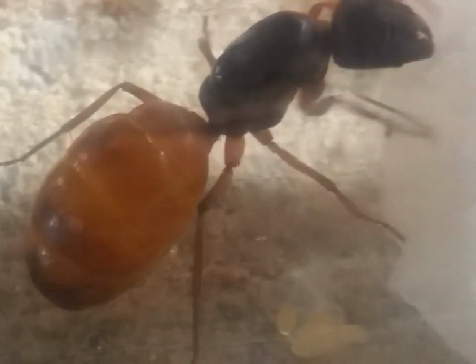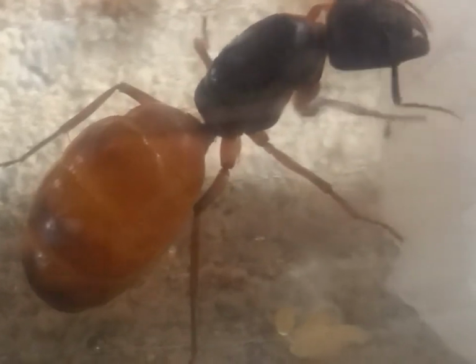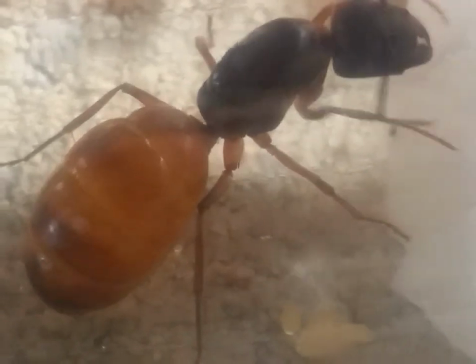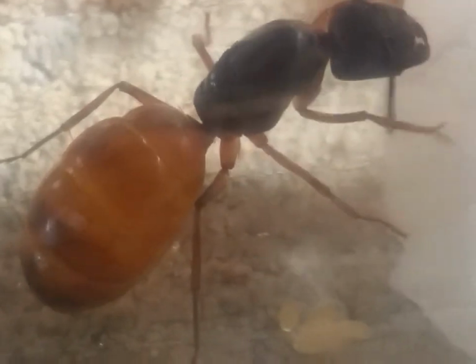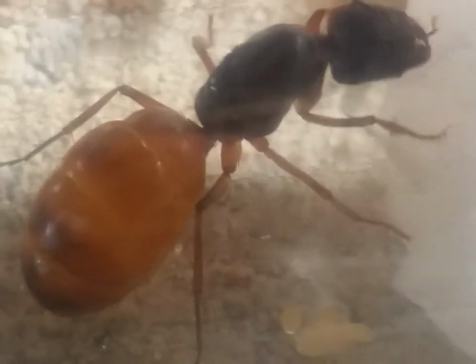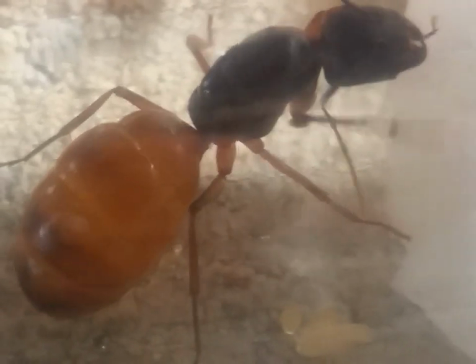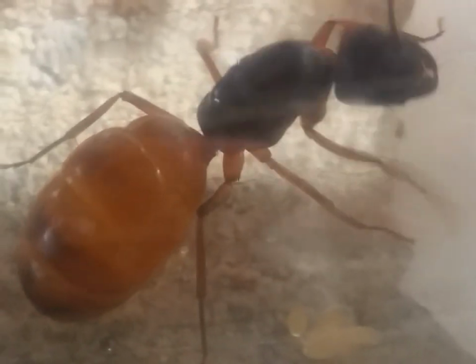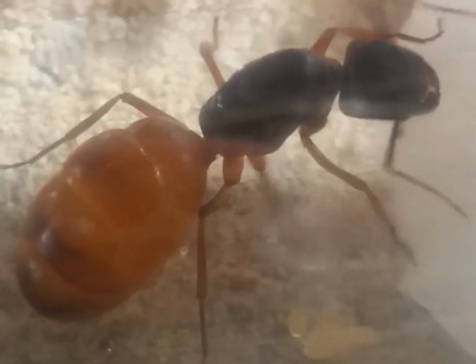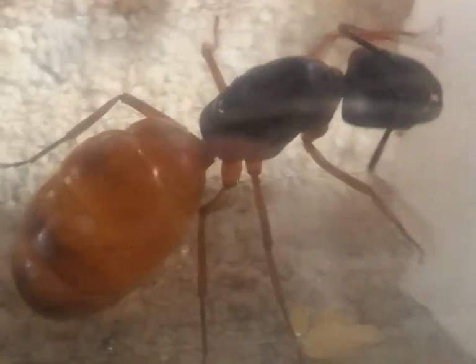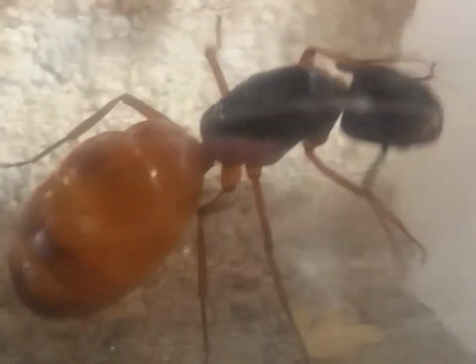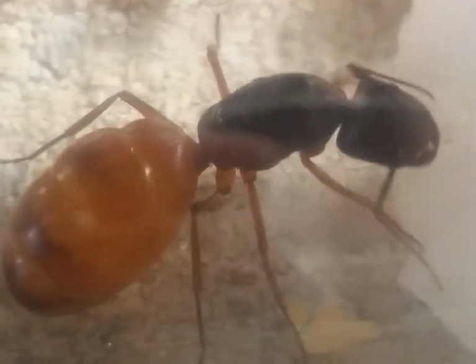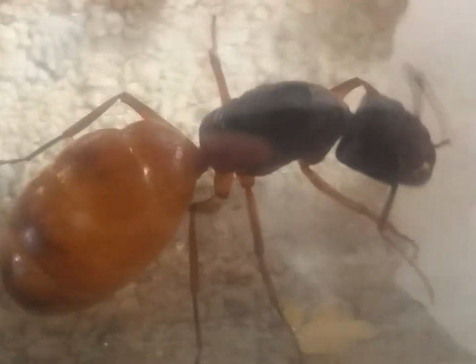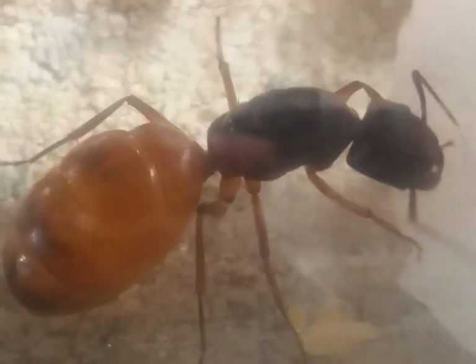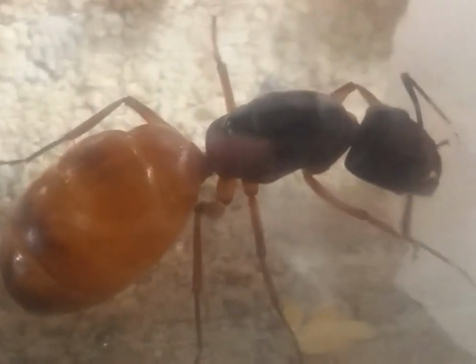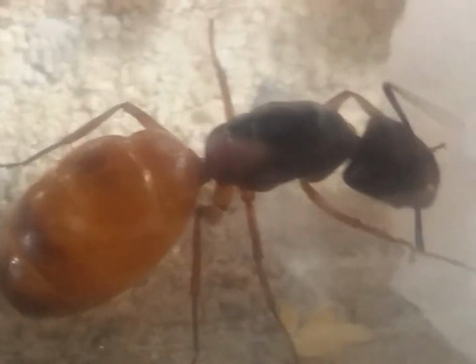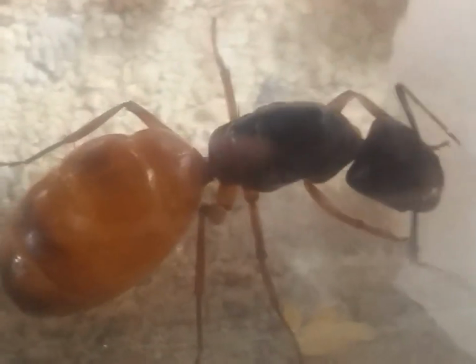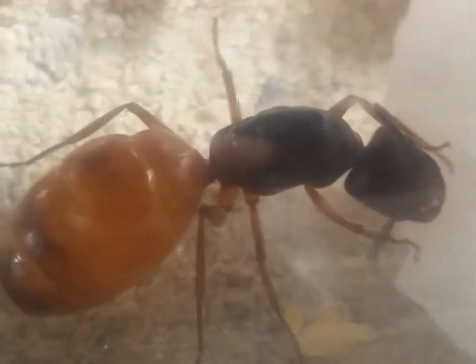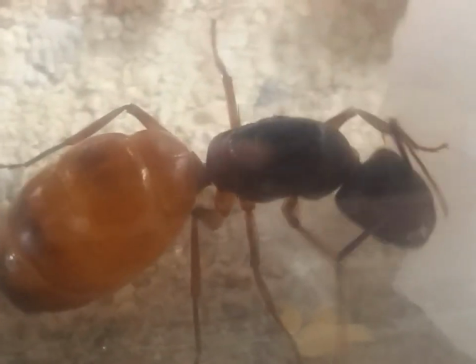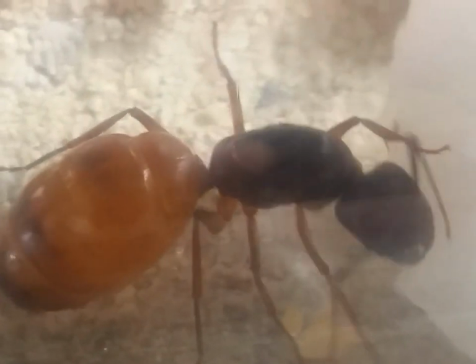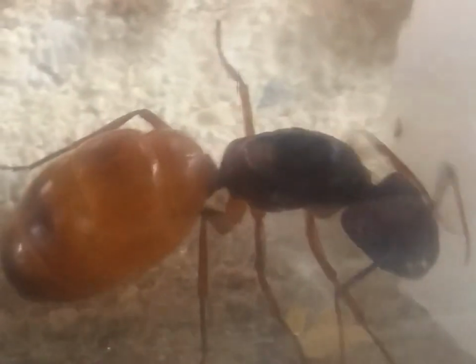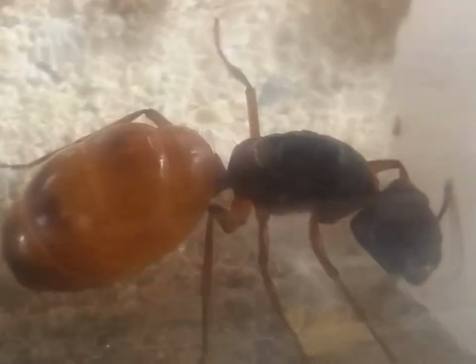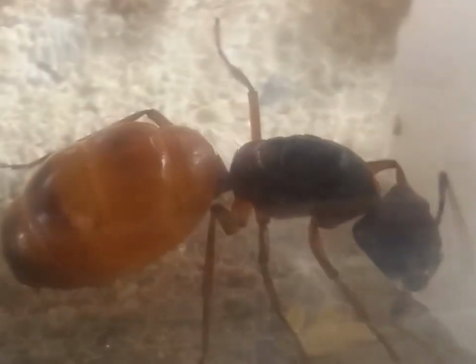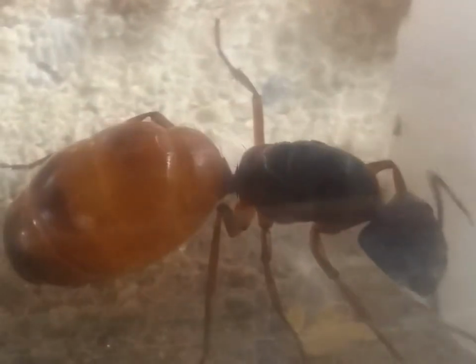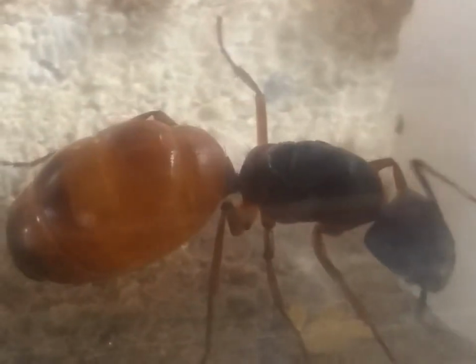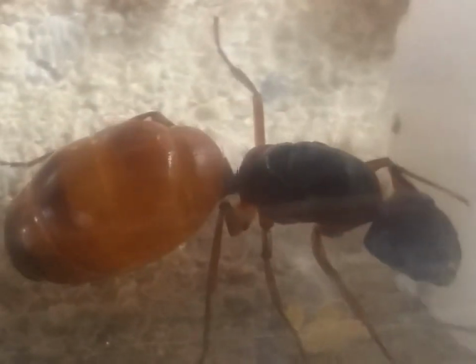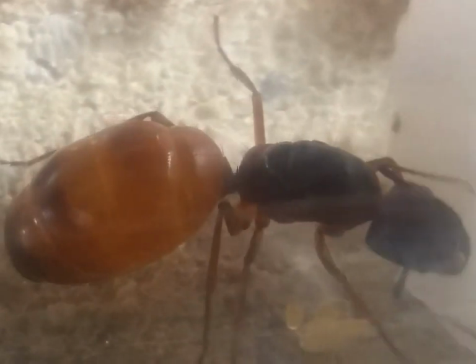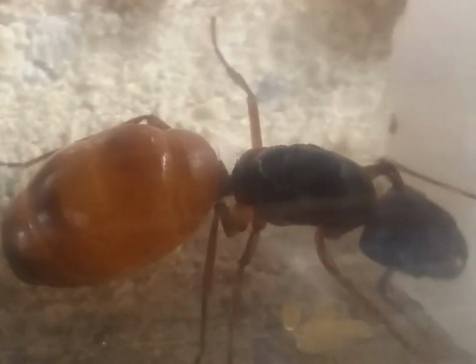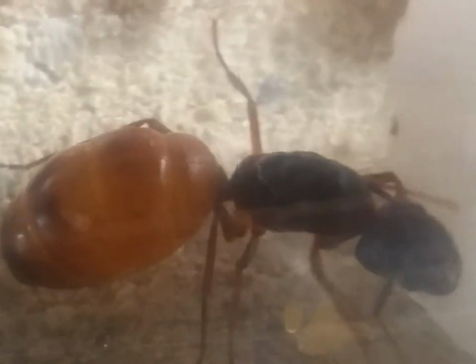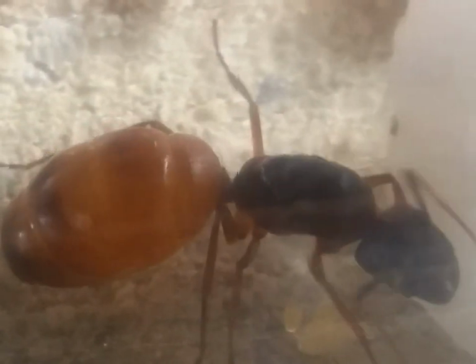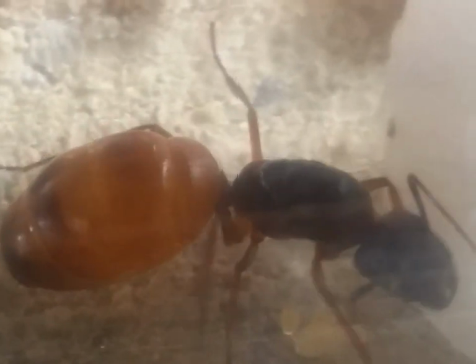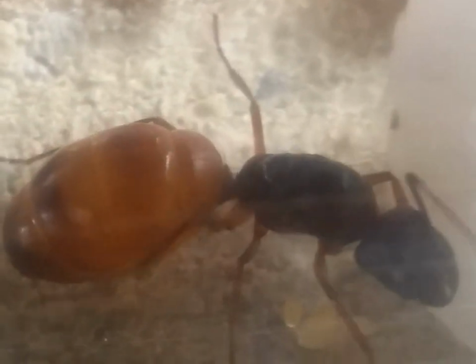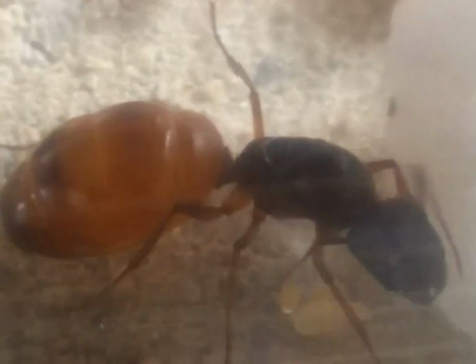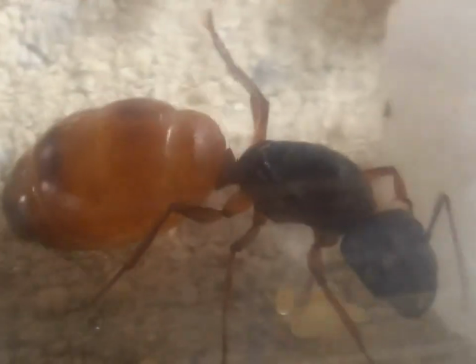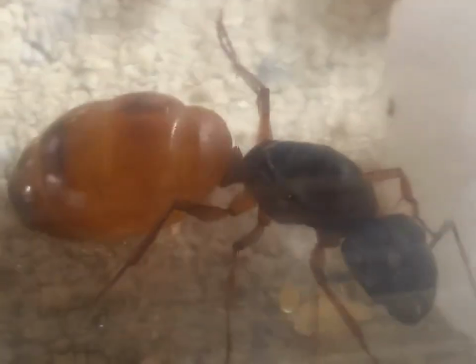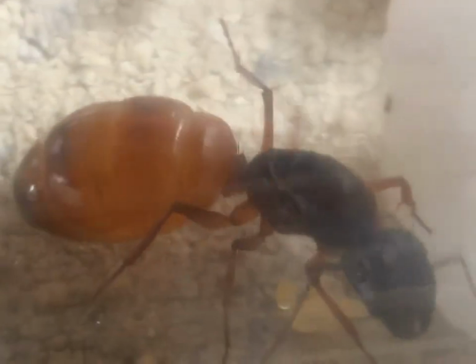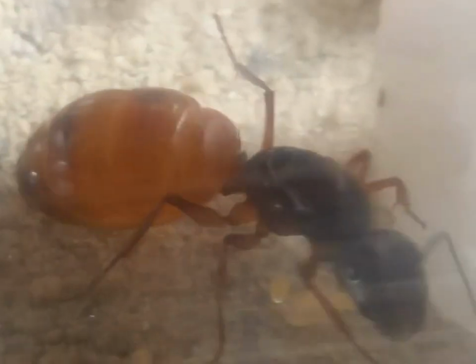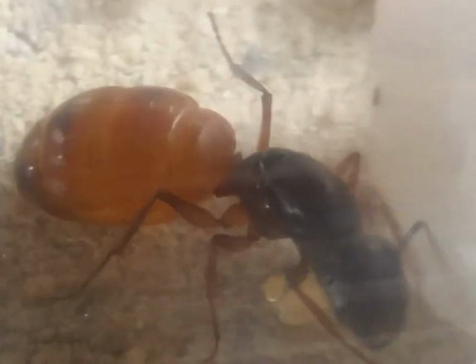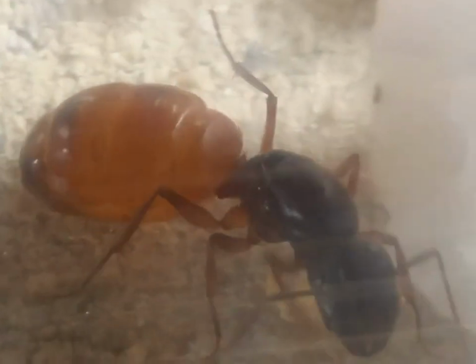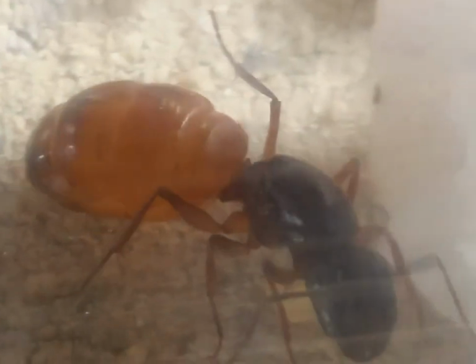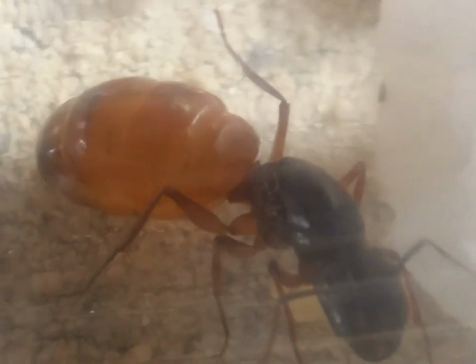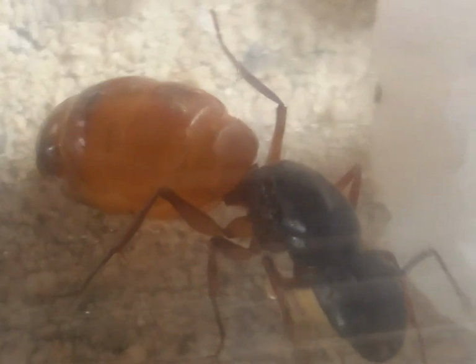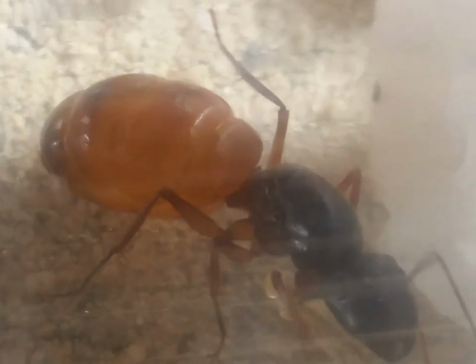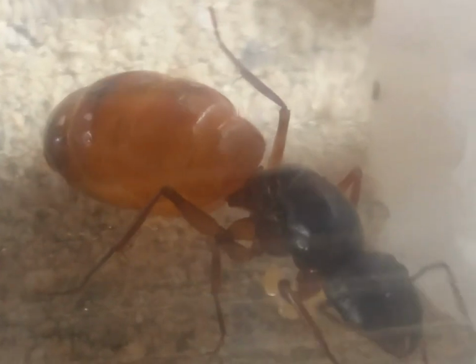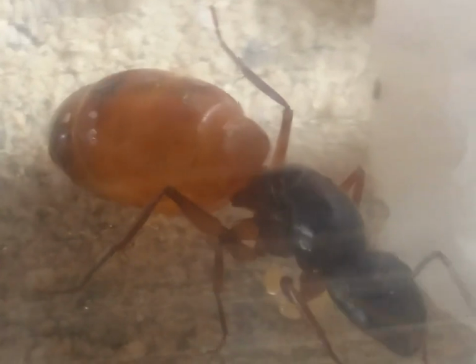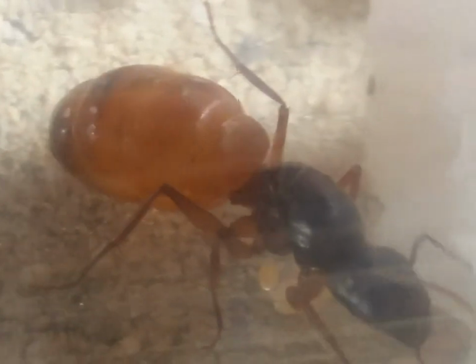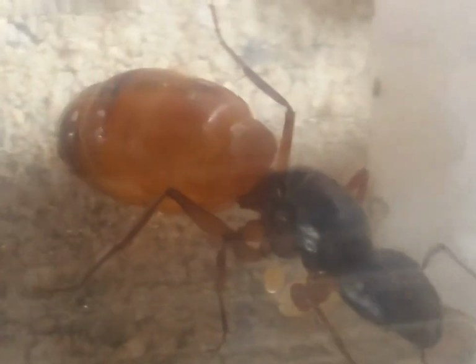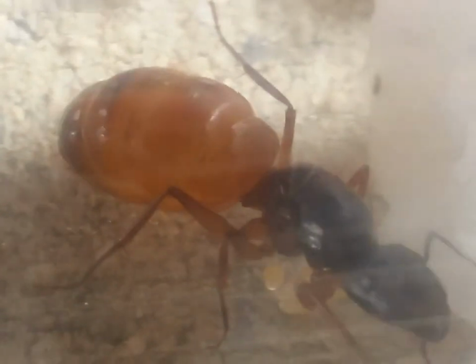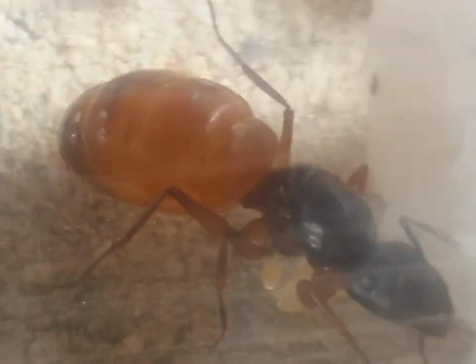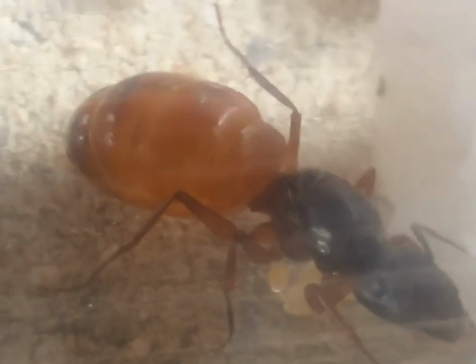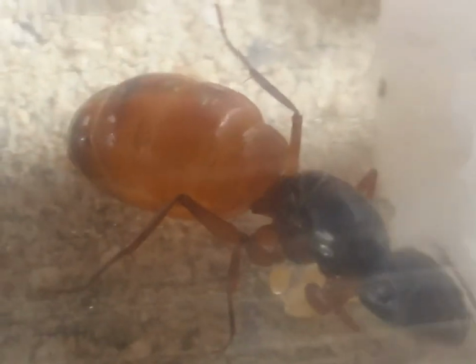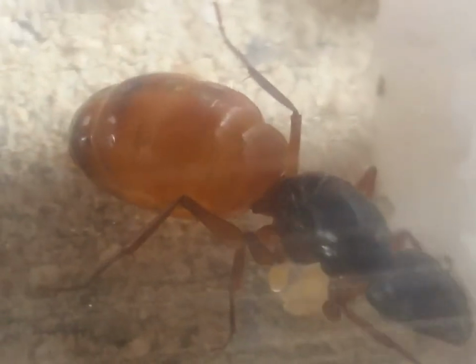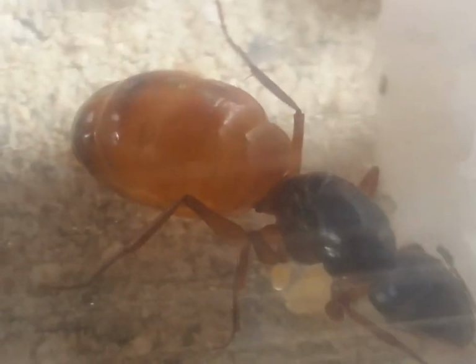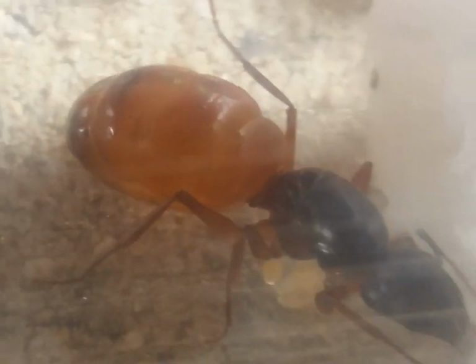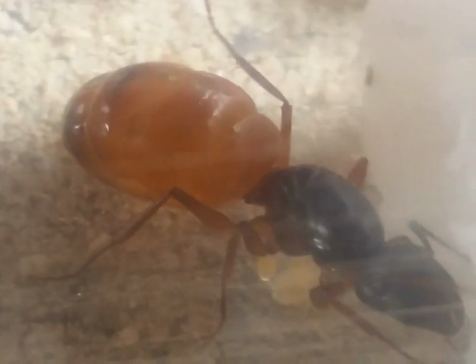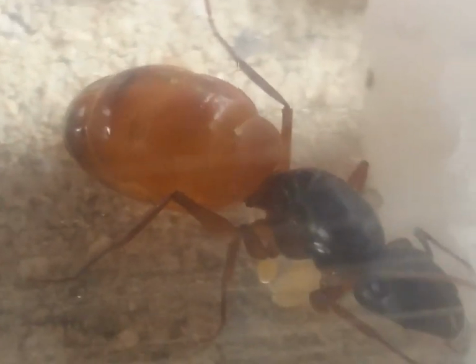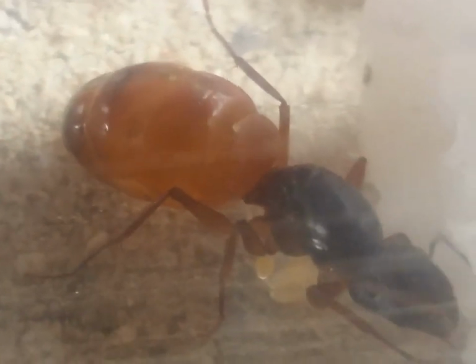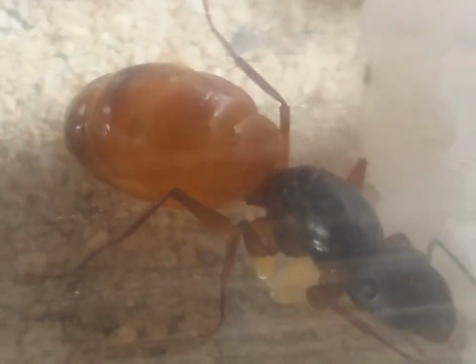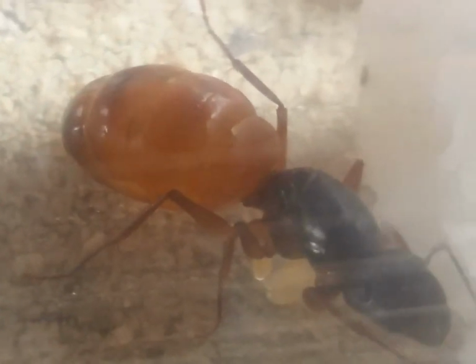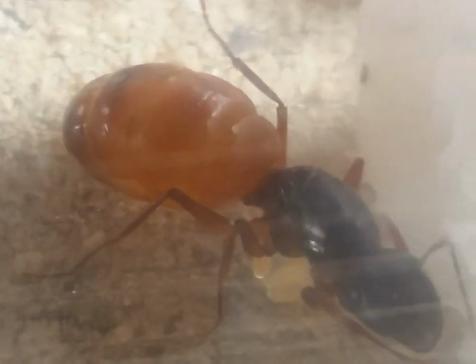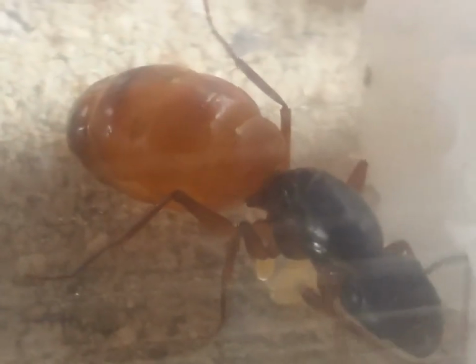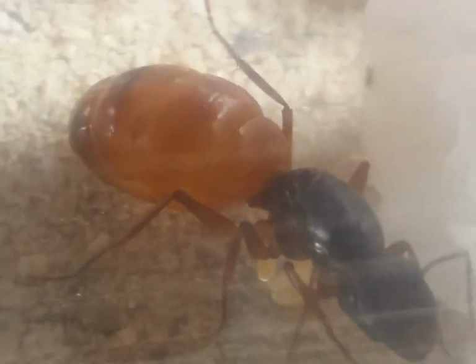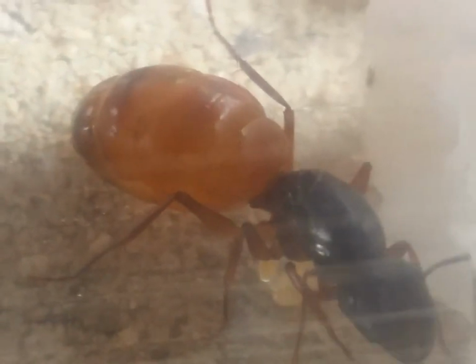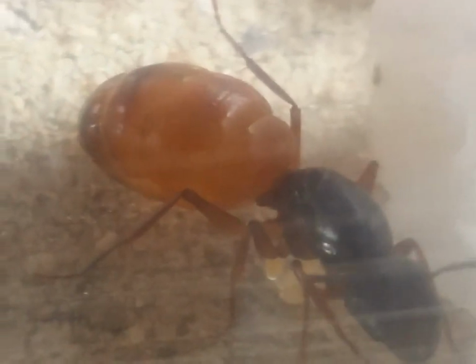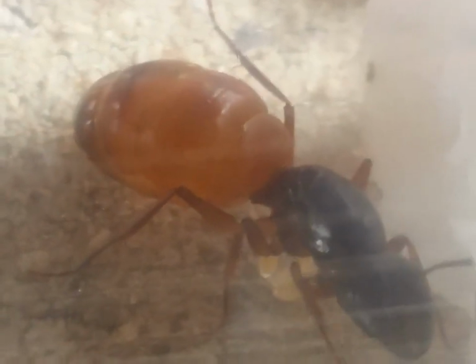In about 45 to 50 days, these eggs should become the first set of workers.